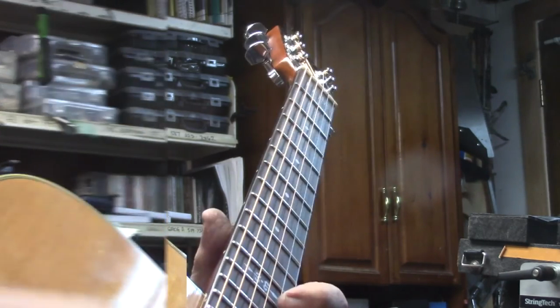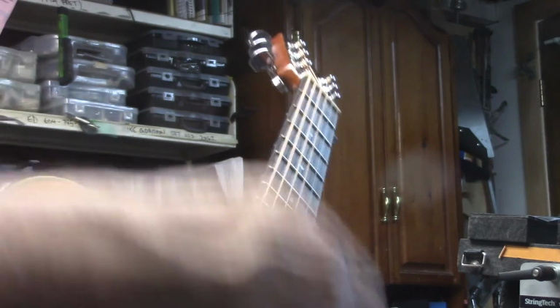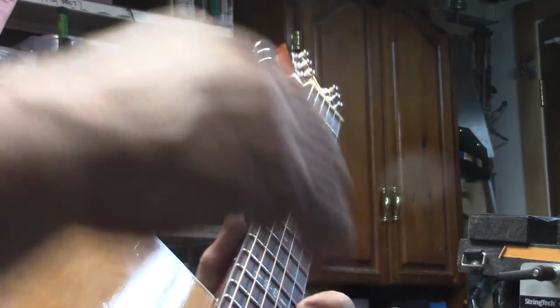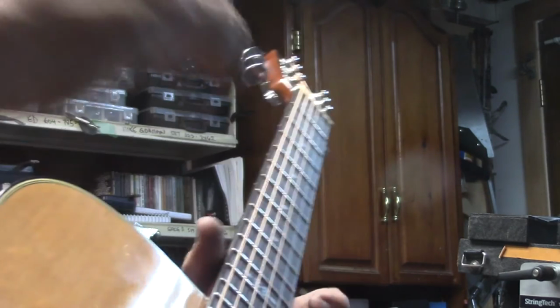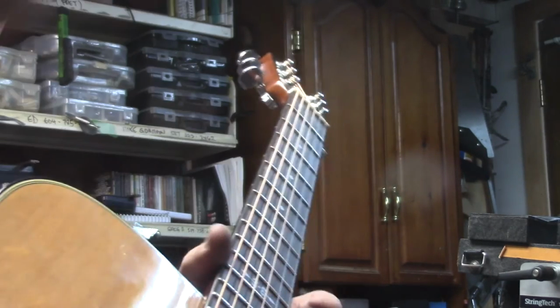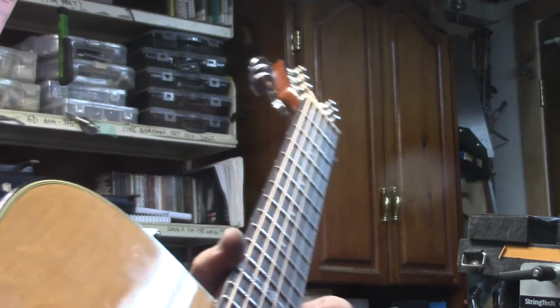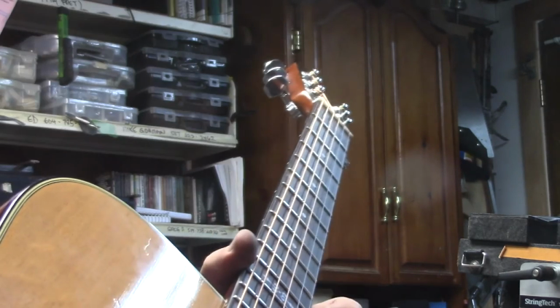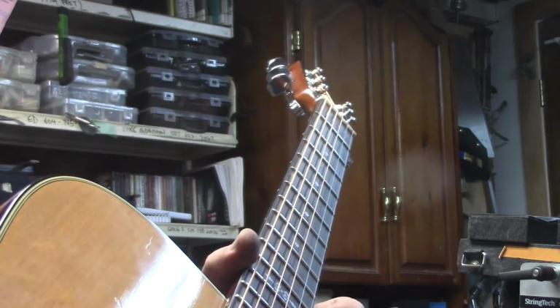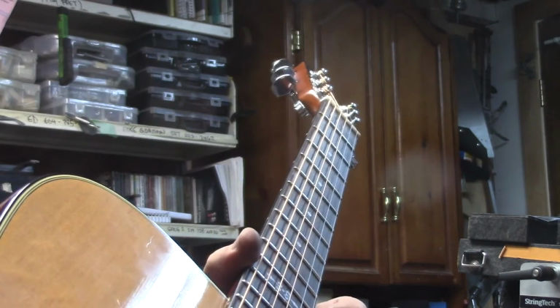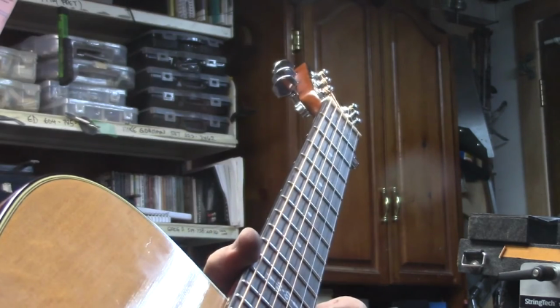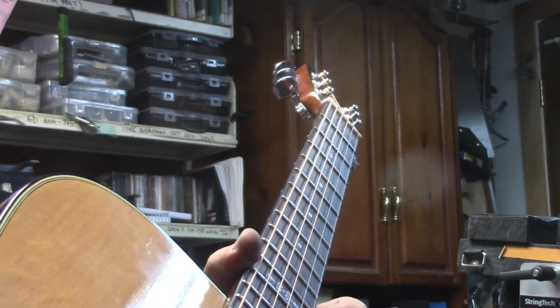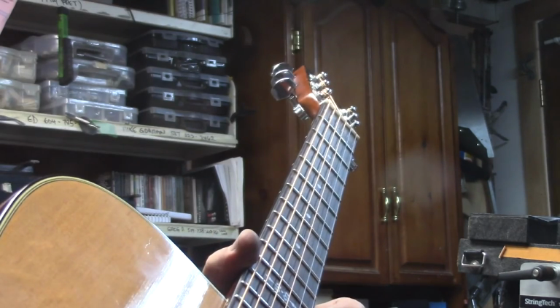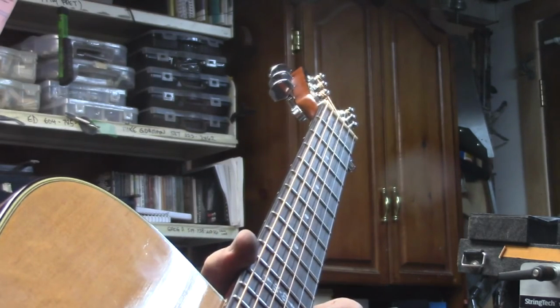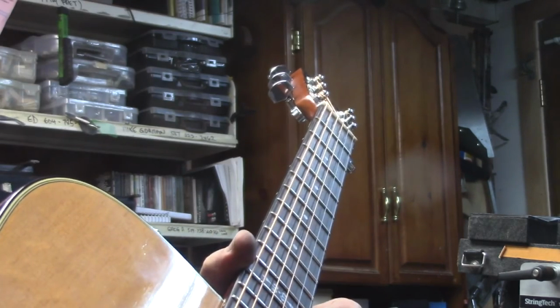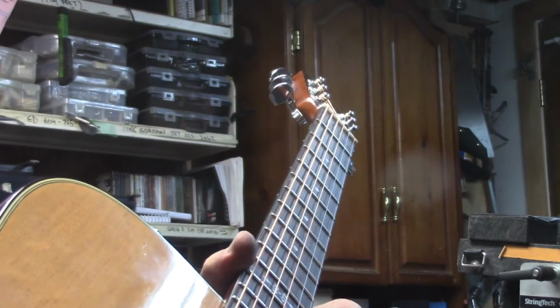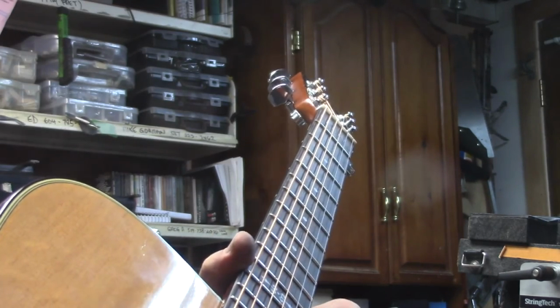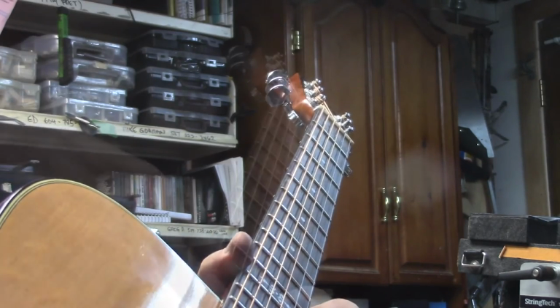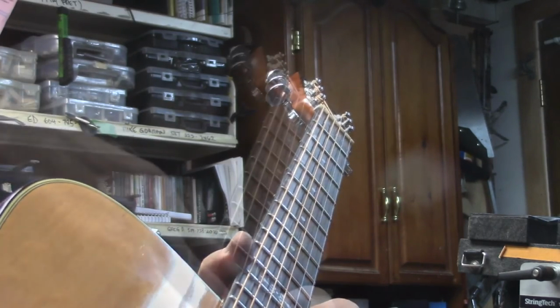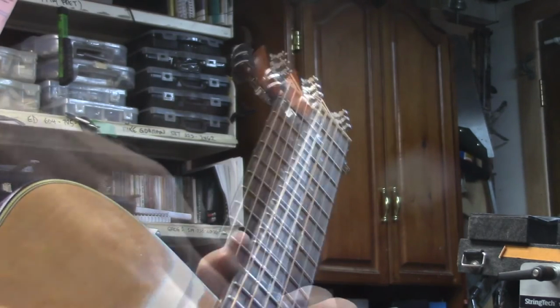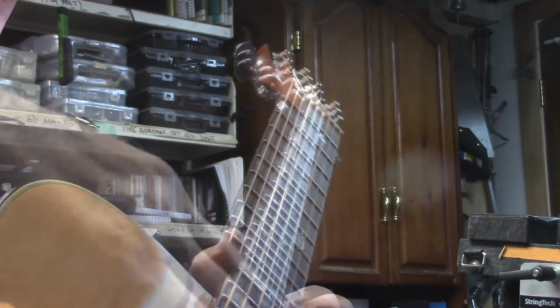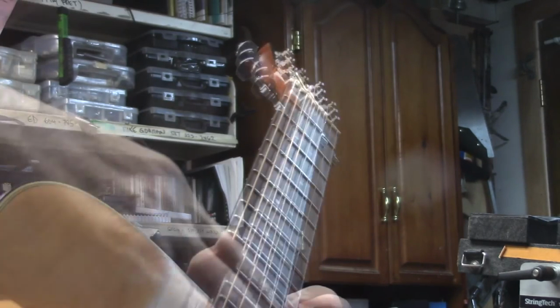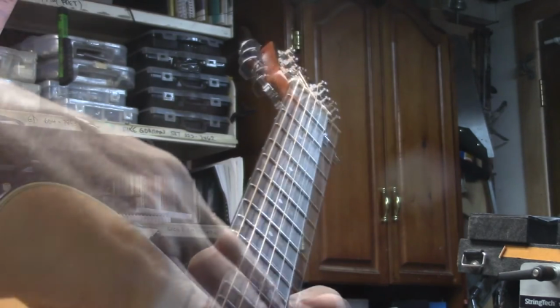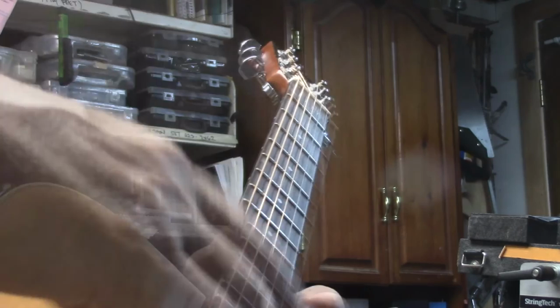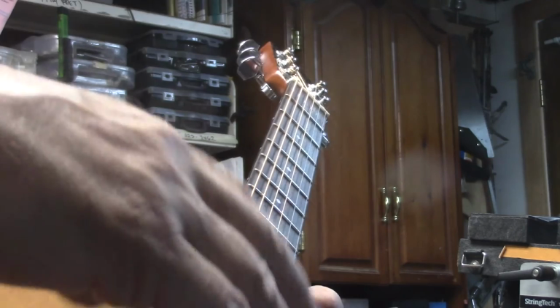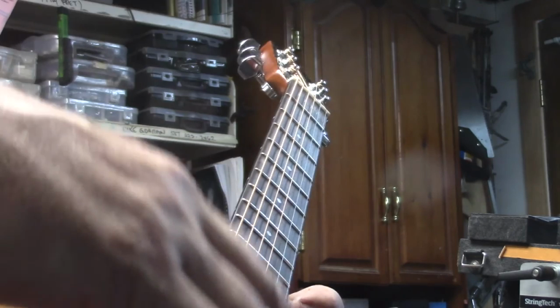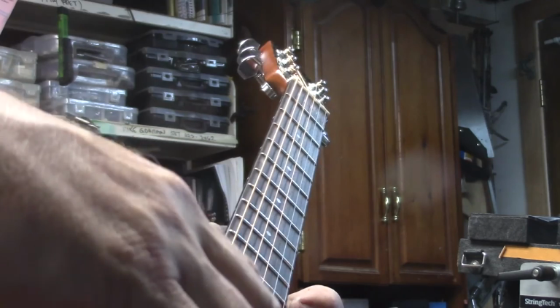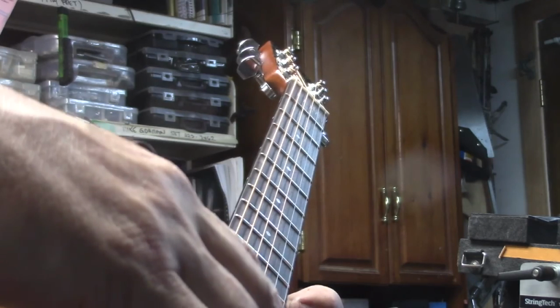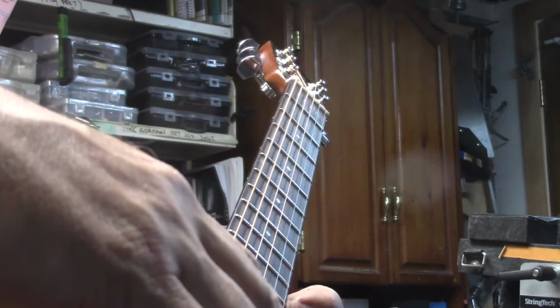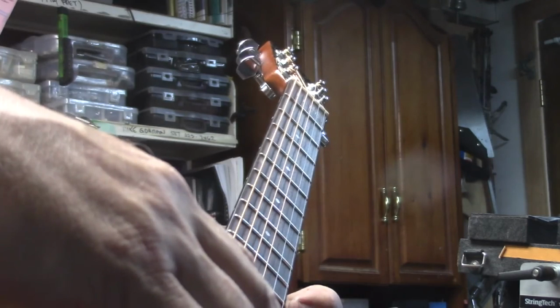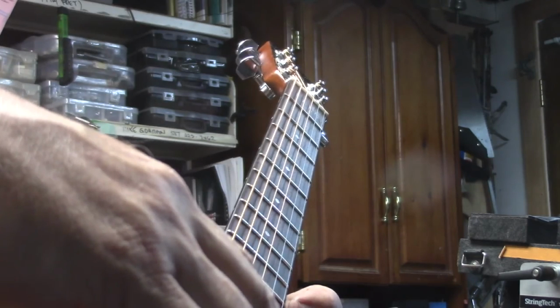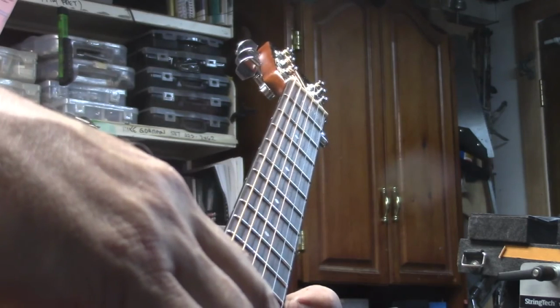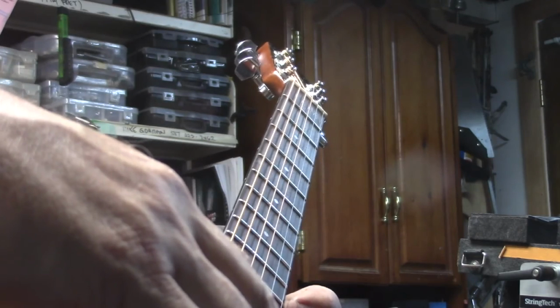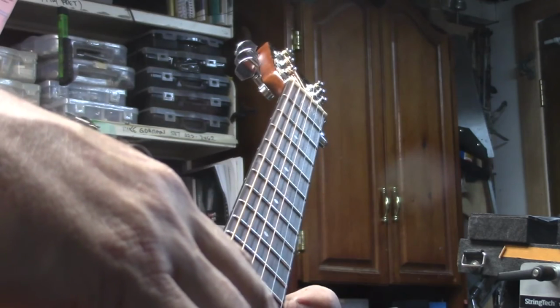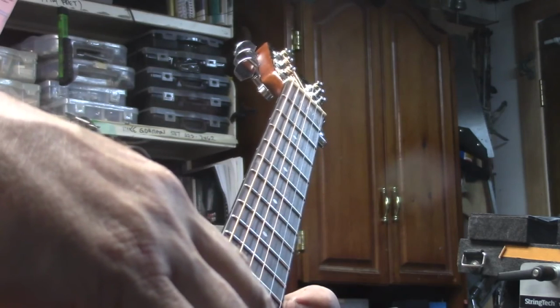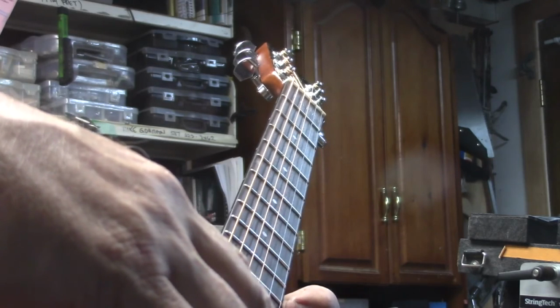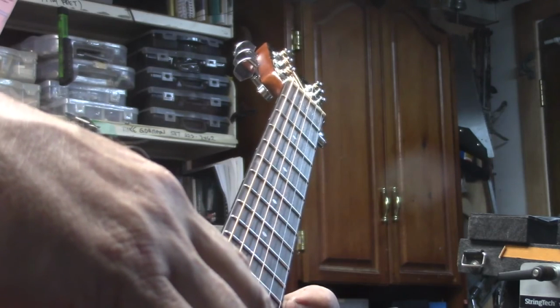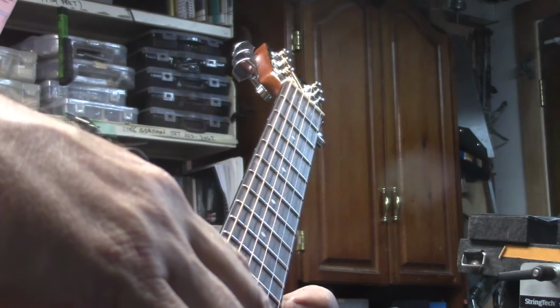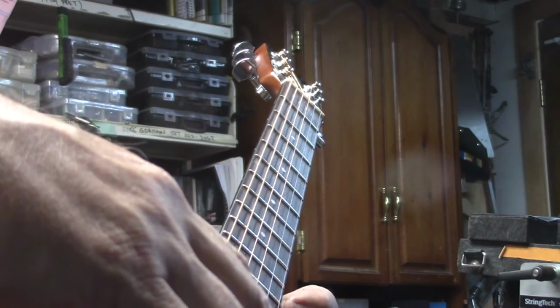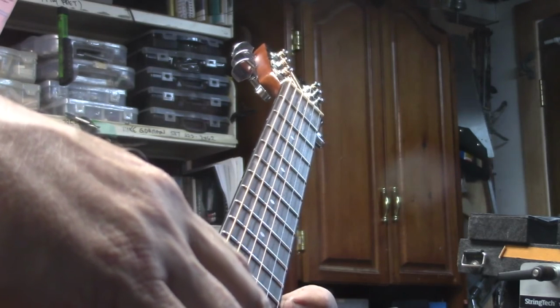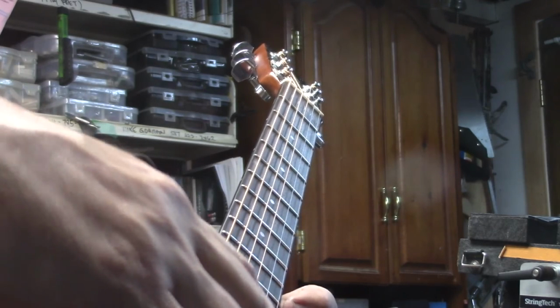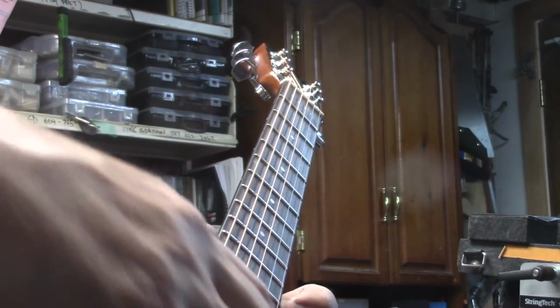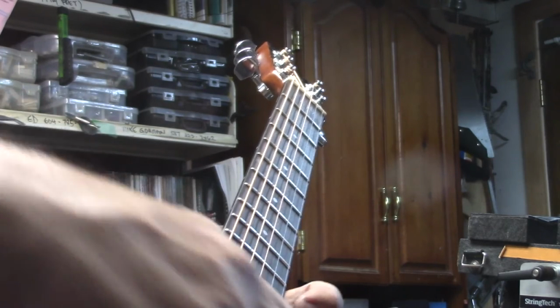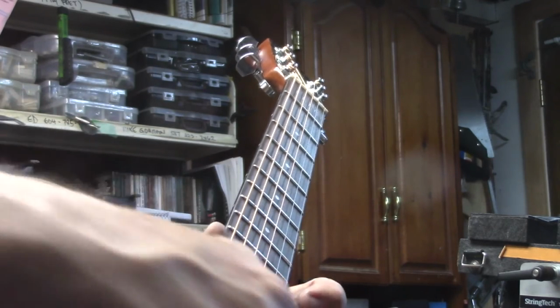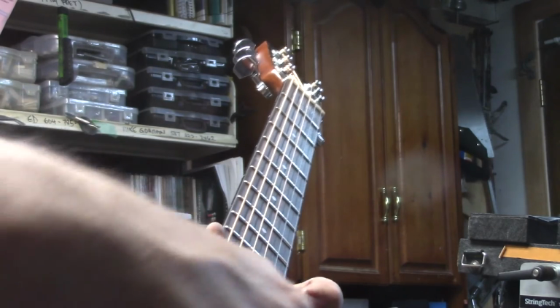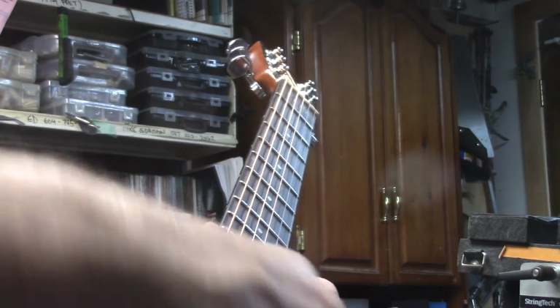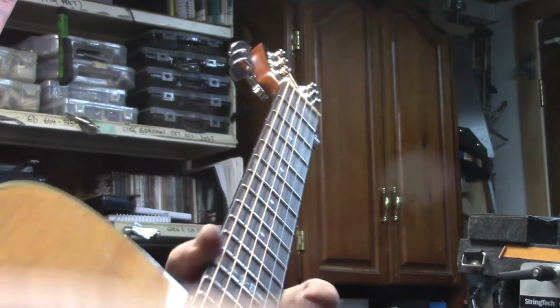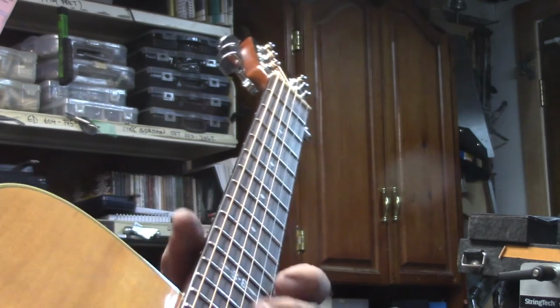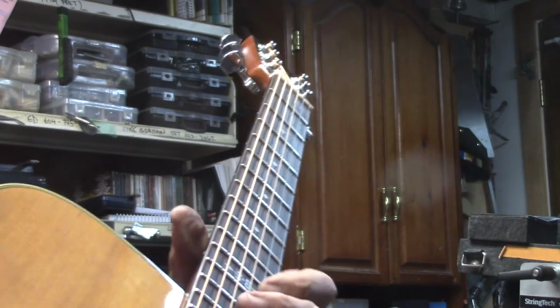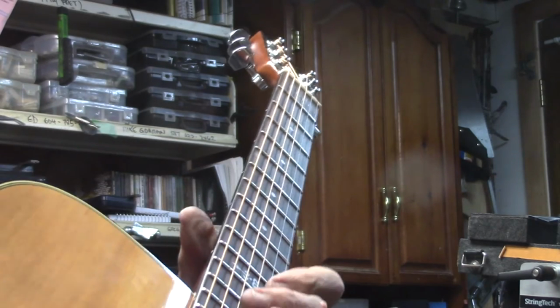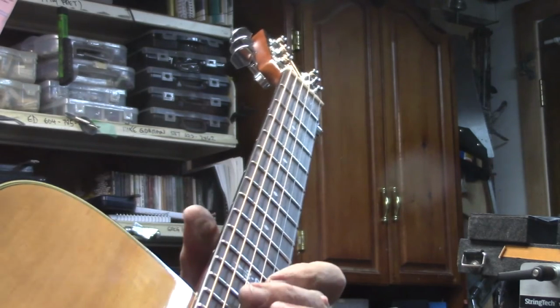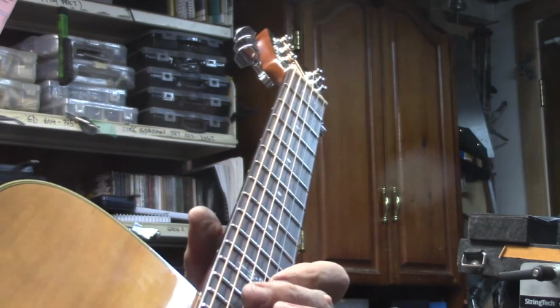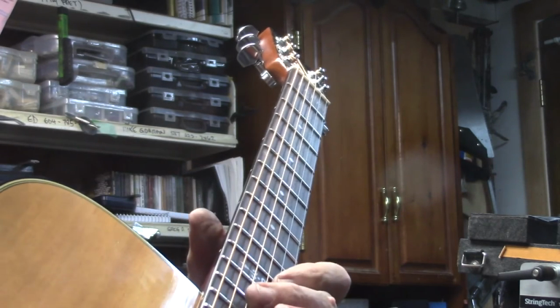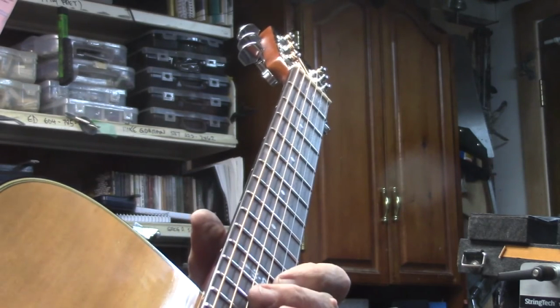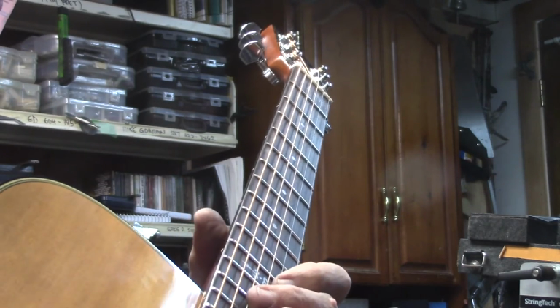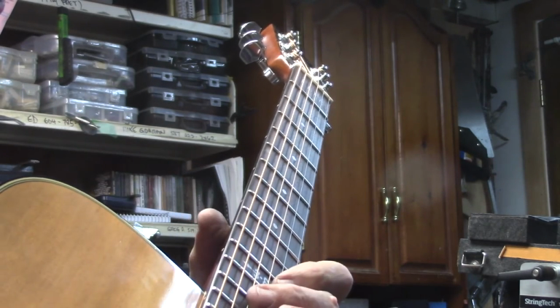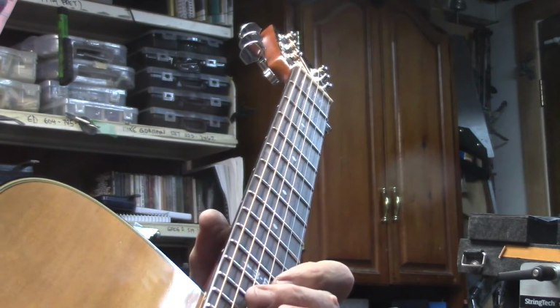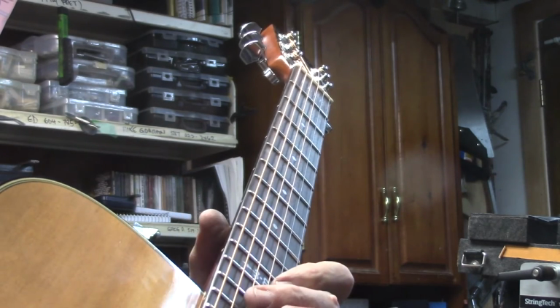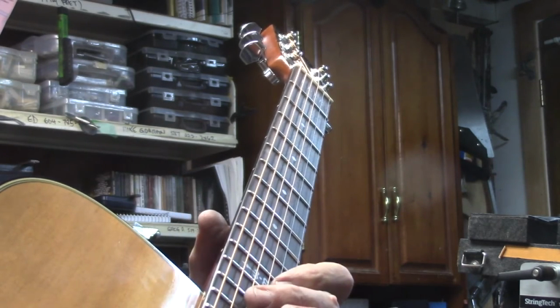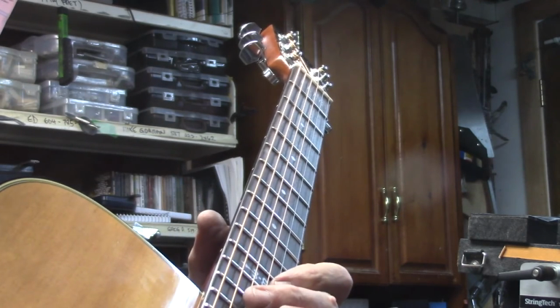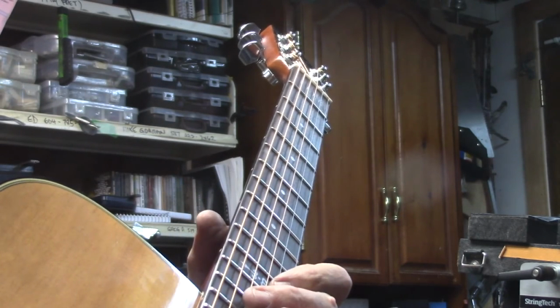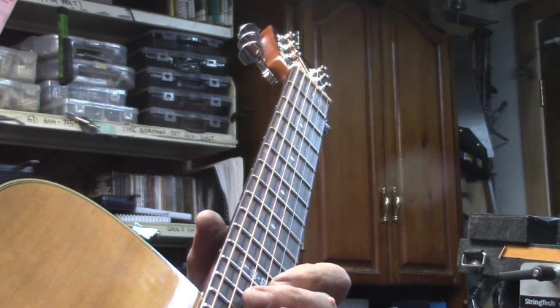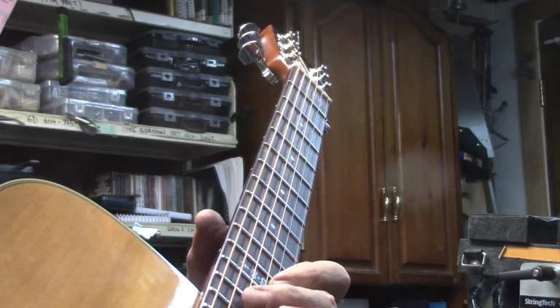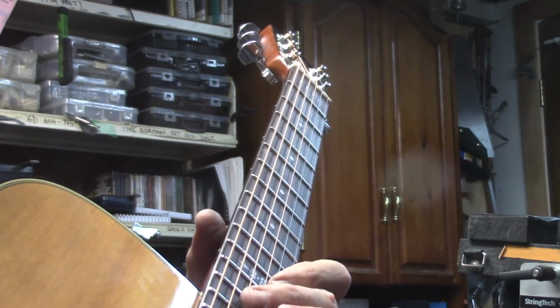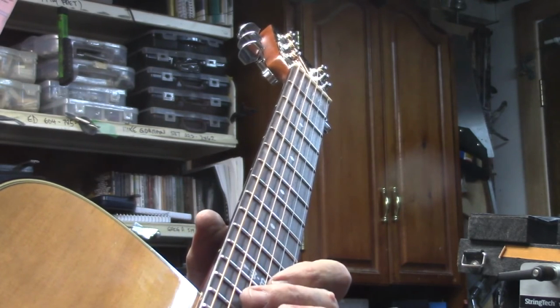To get a real good cross-section of all these chords along the entire span of the neck, I'll kind of jump across the strings like this as well.